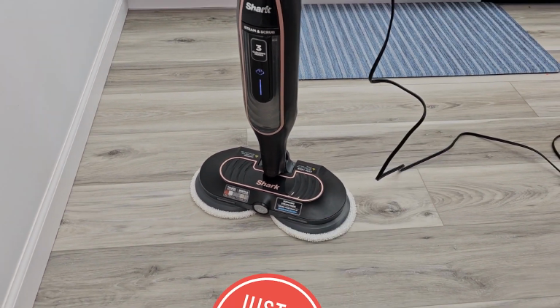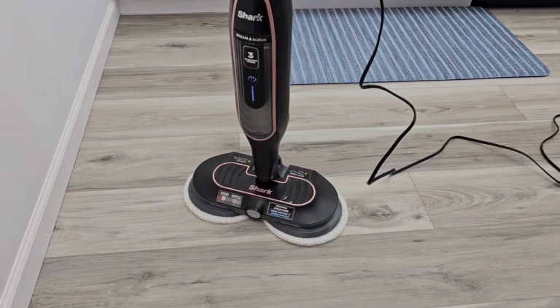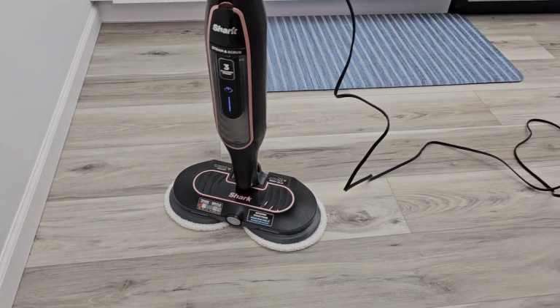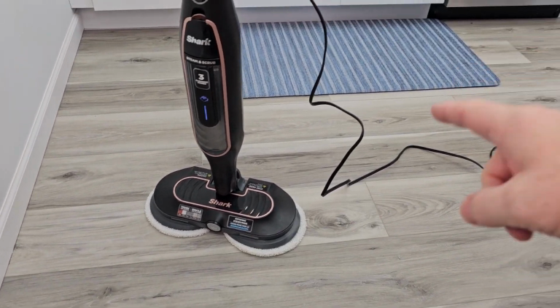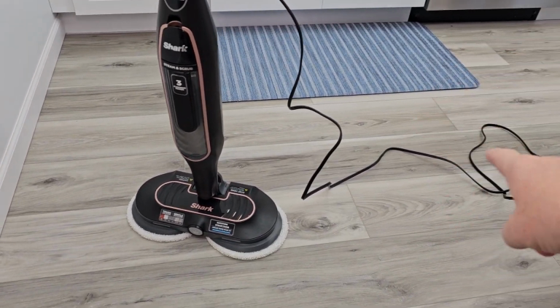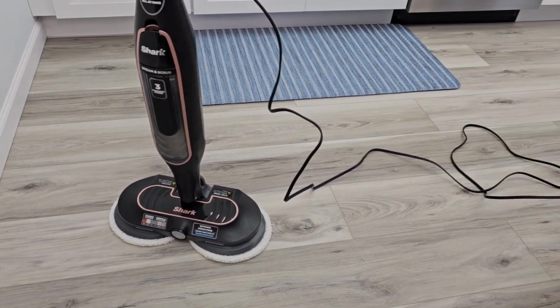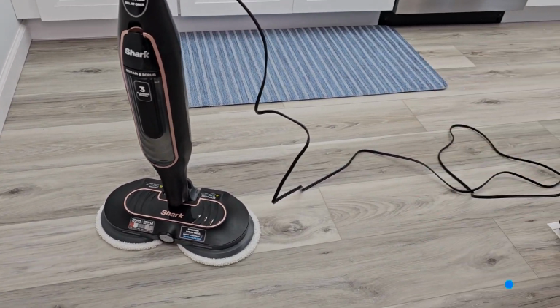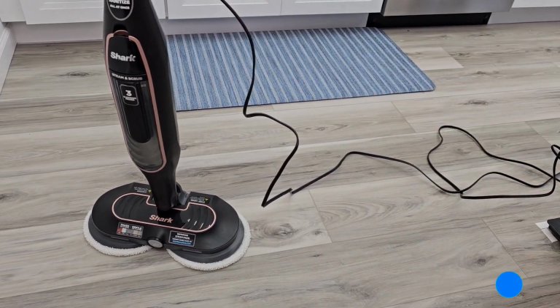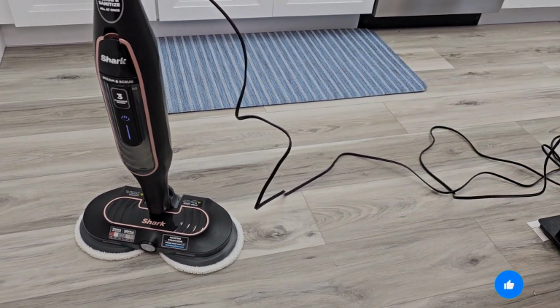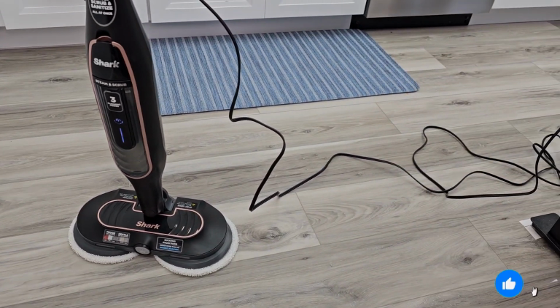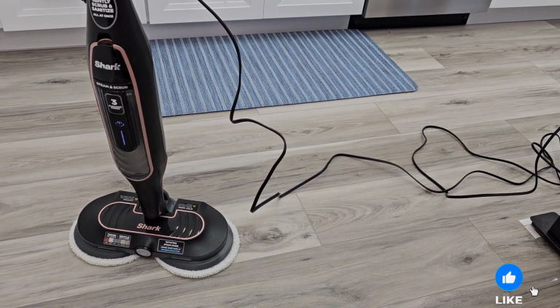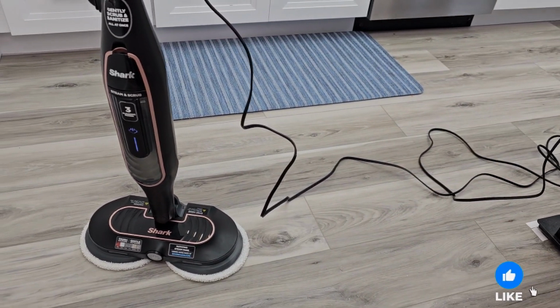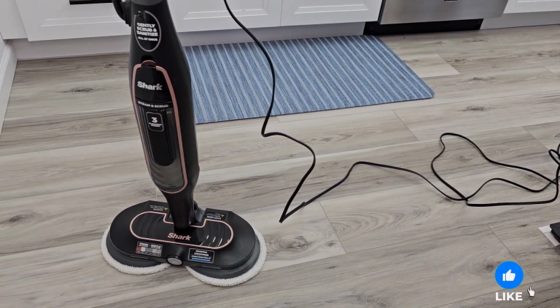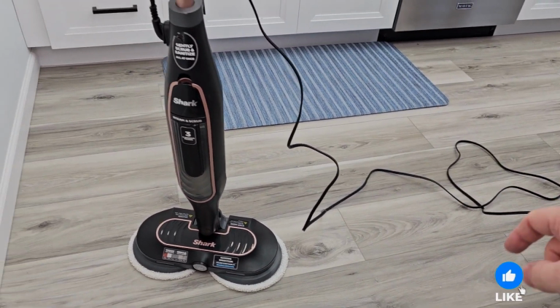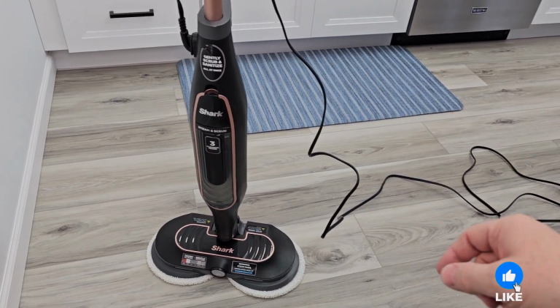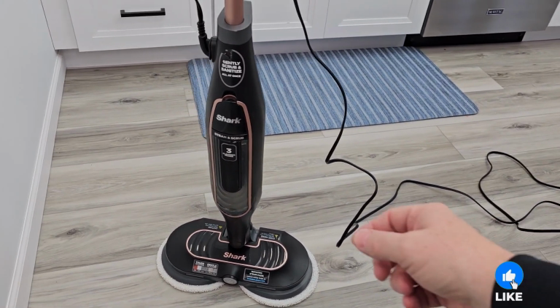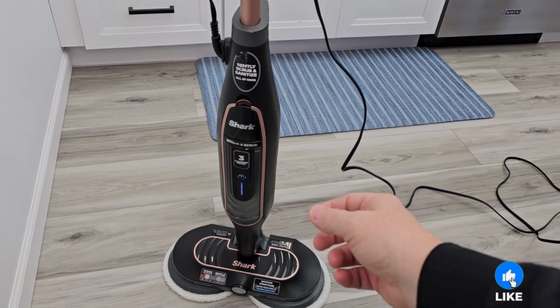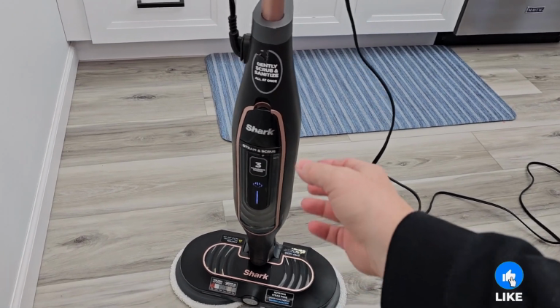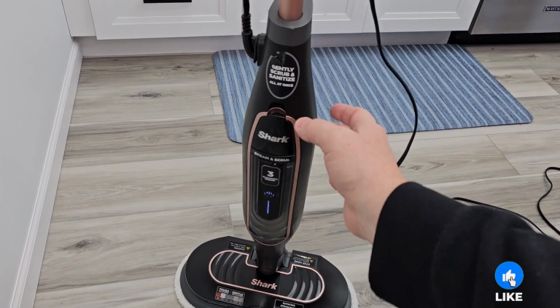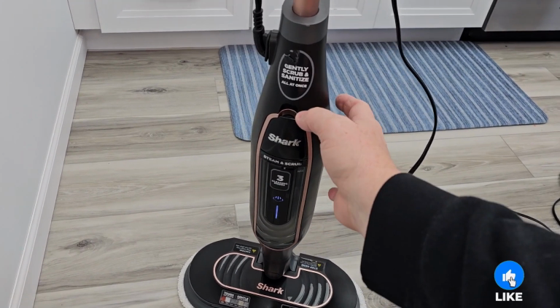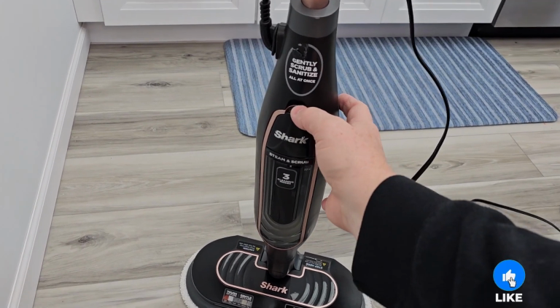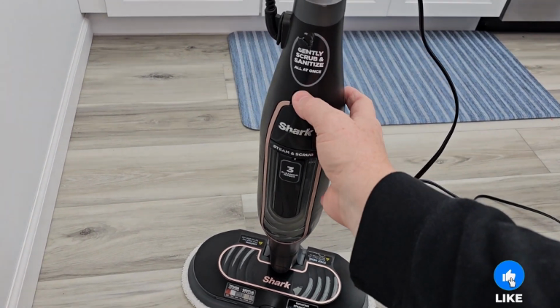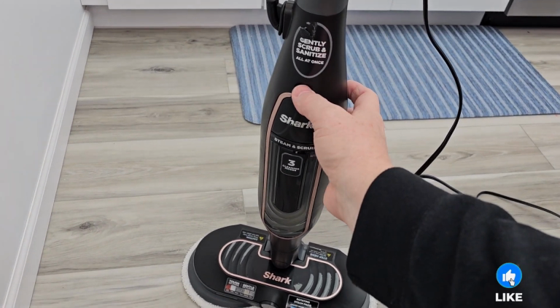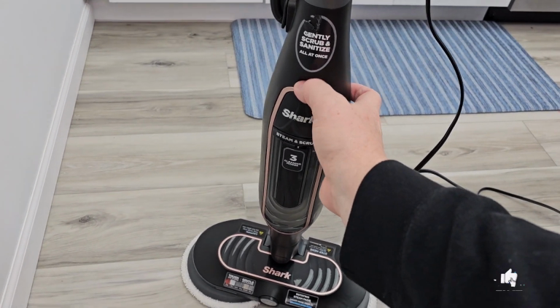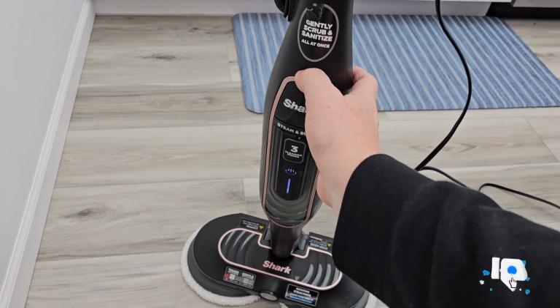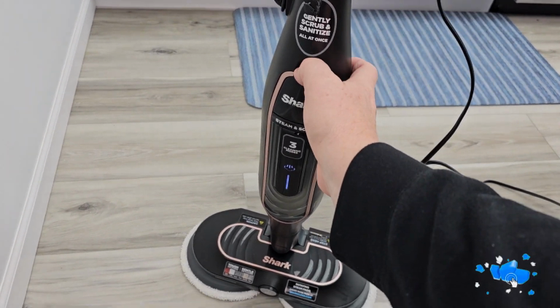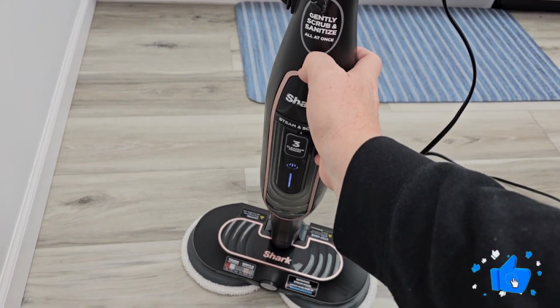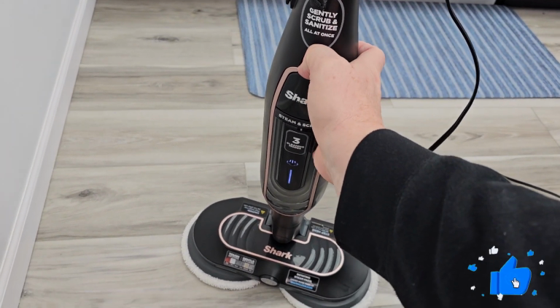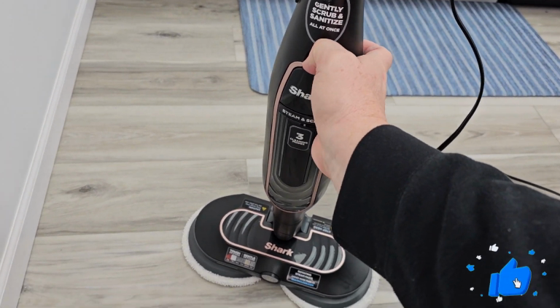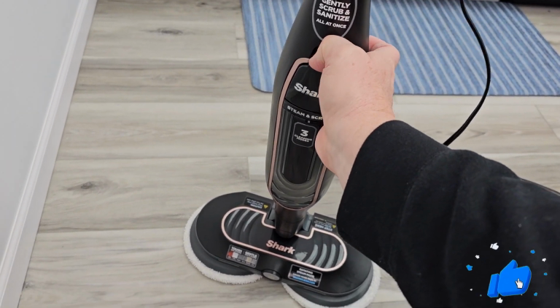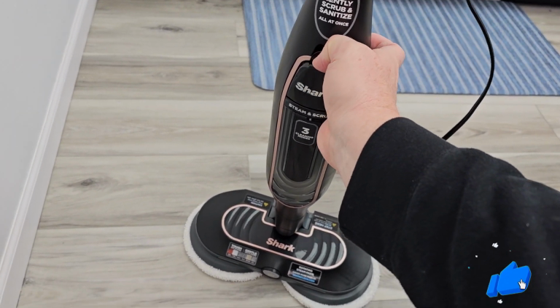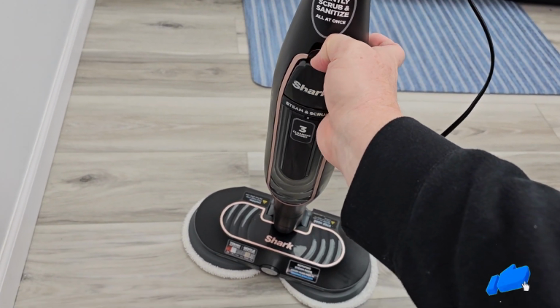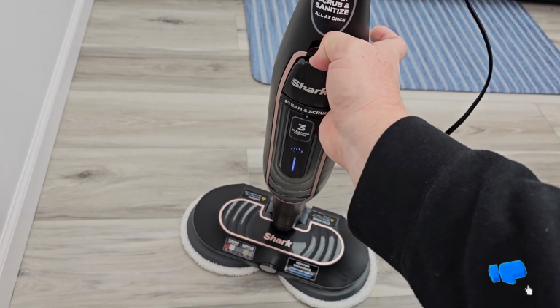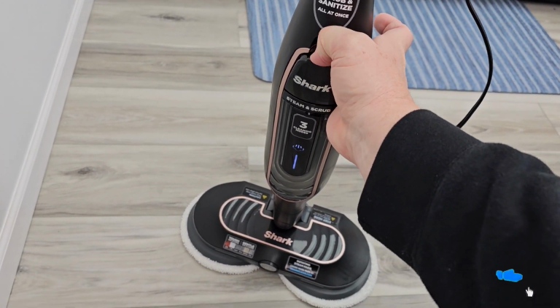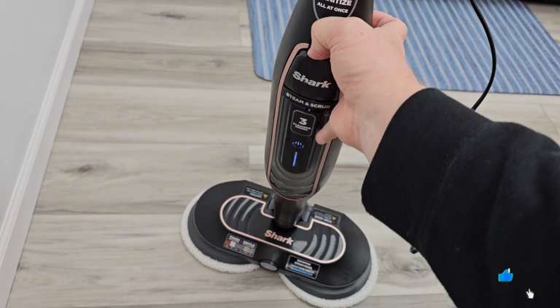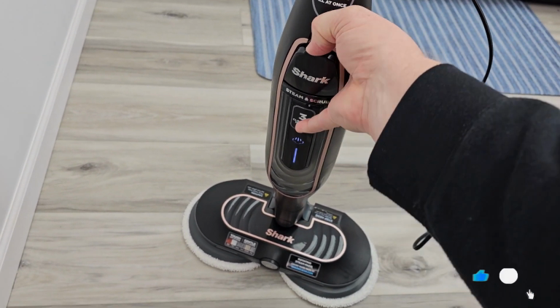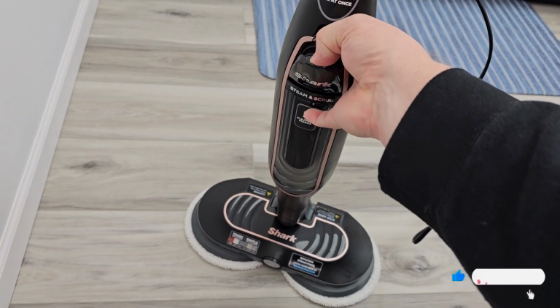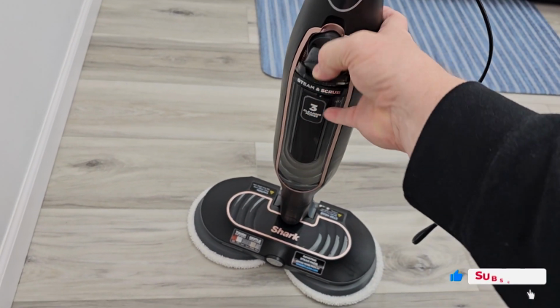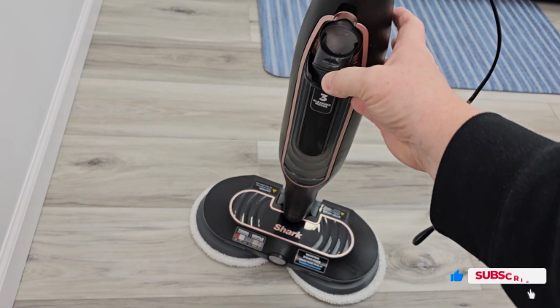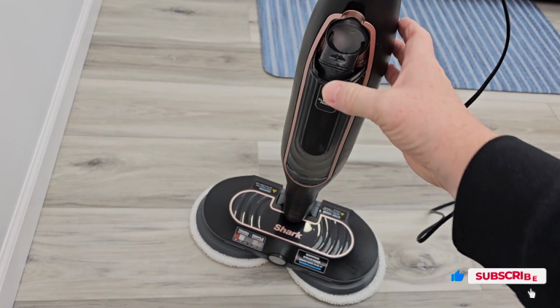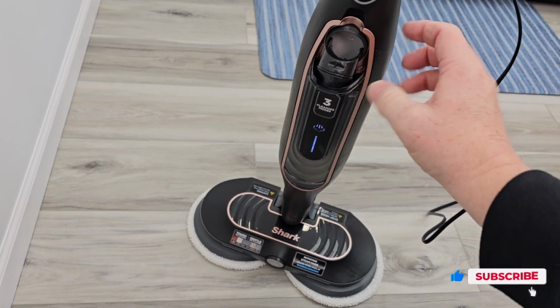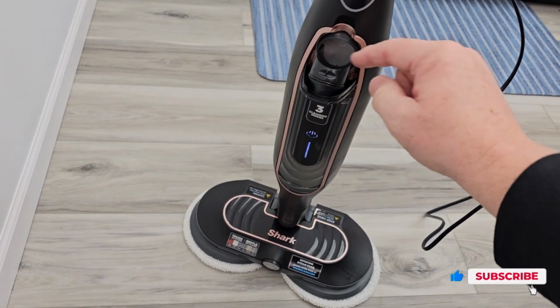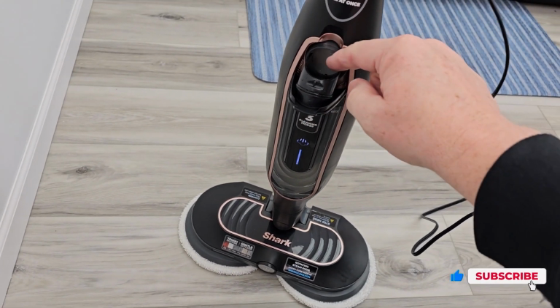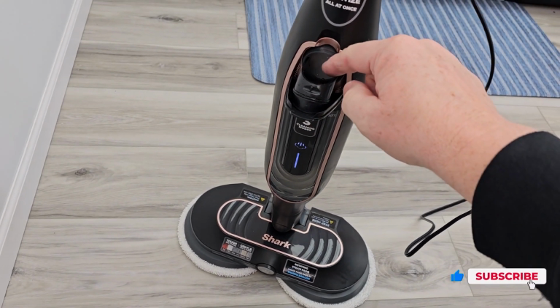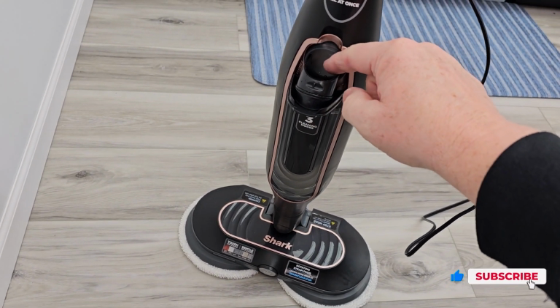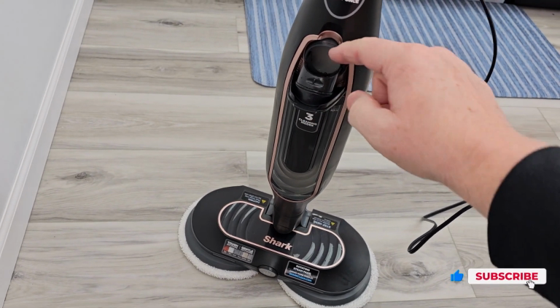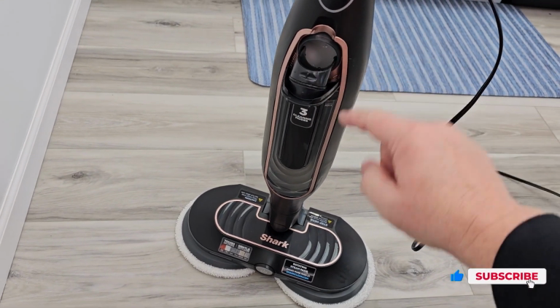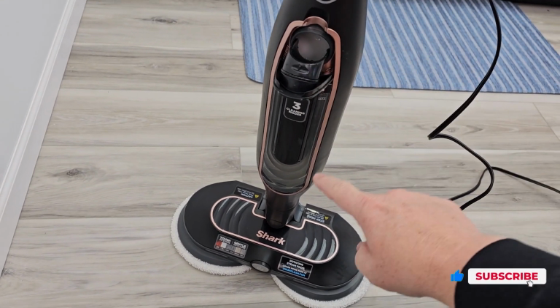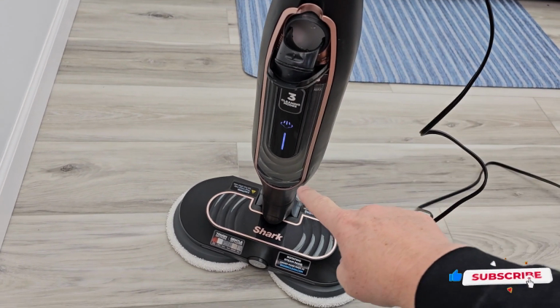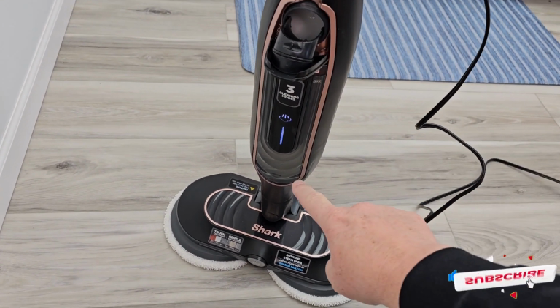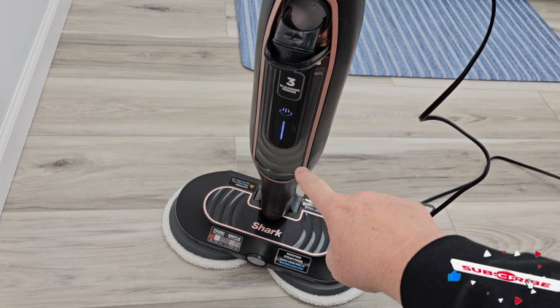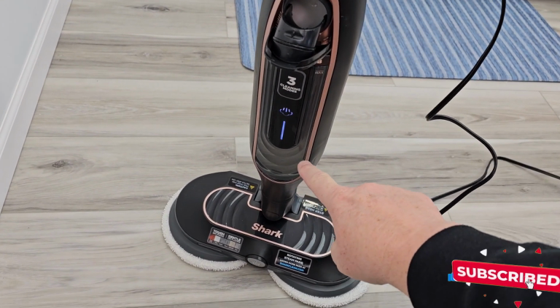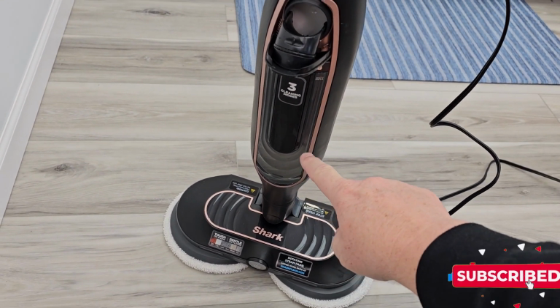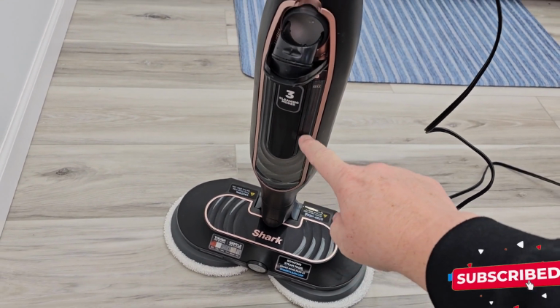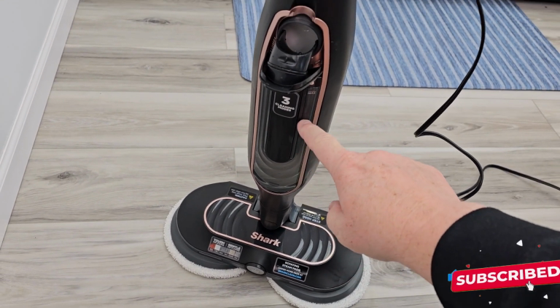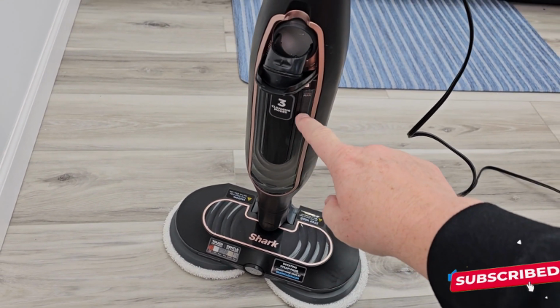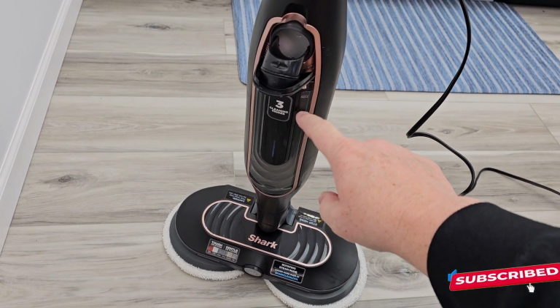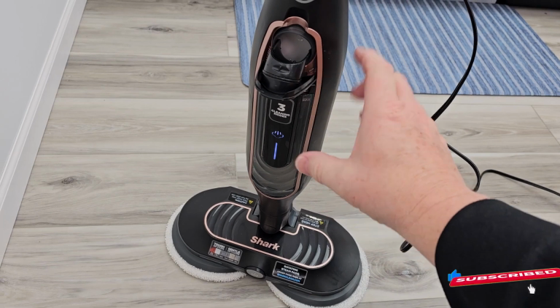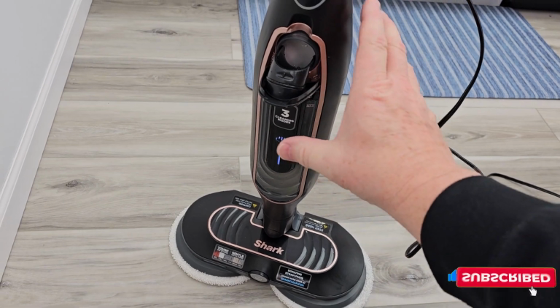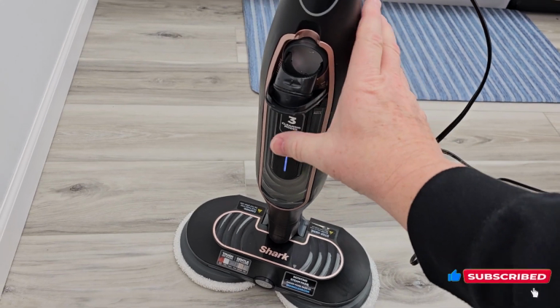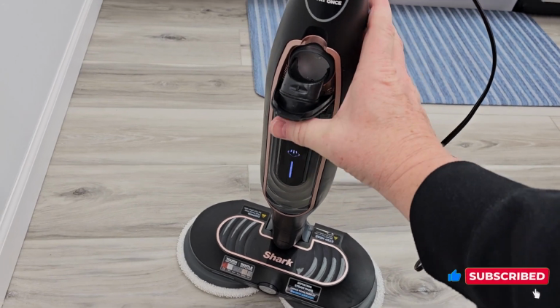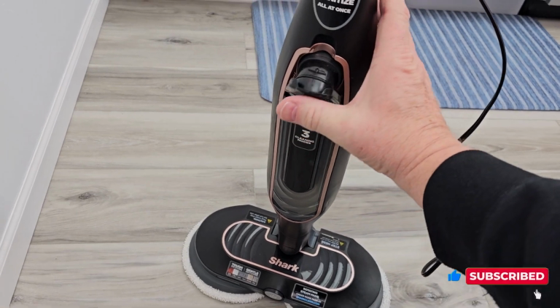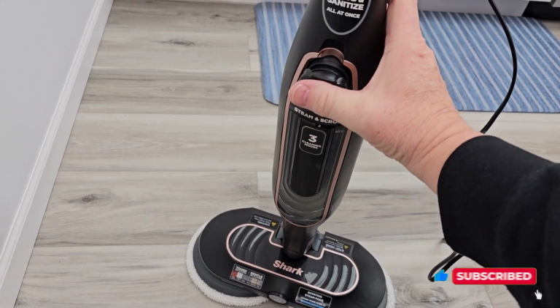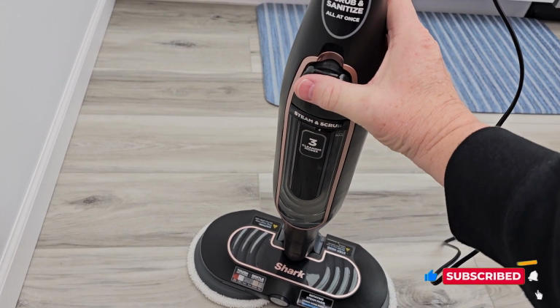It does have a cord that you are going to have to plug it in. You're simply going to add water right here. There's a little funnel and it's got a sight glass. Add your water.